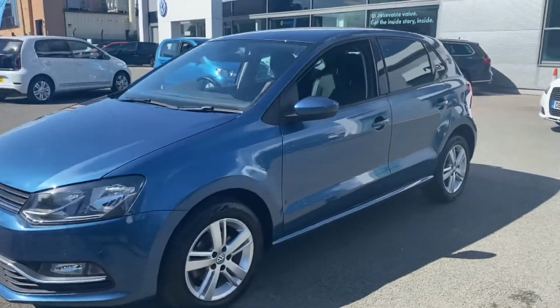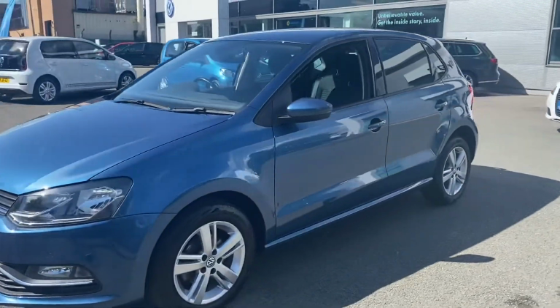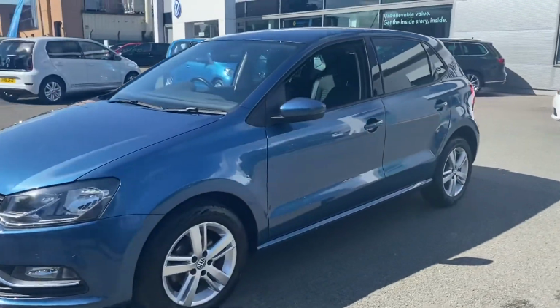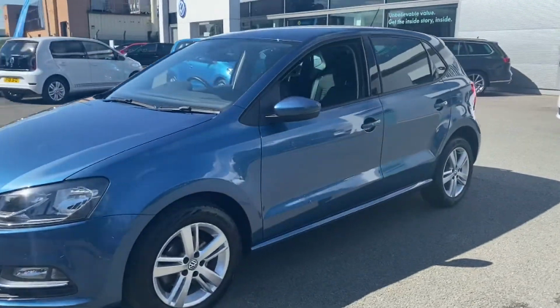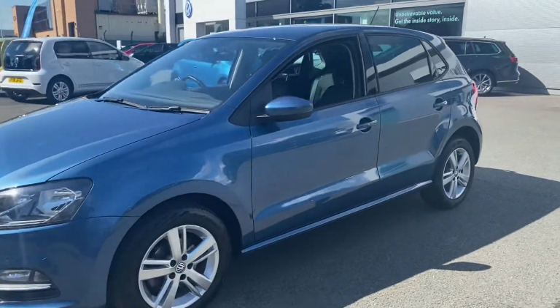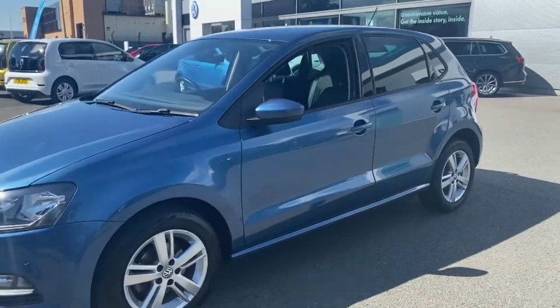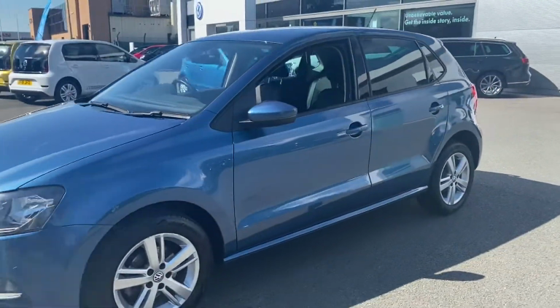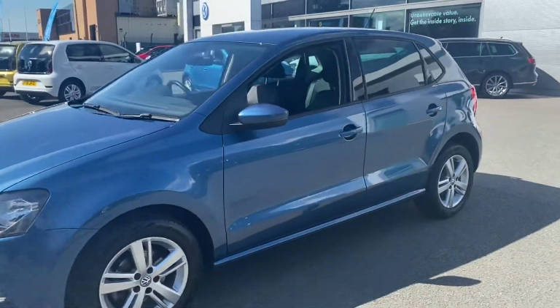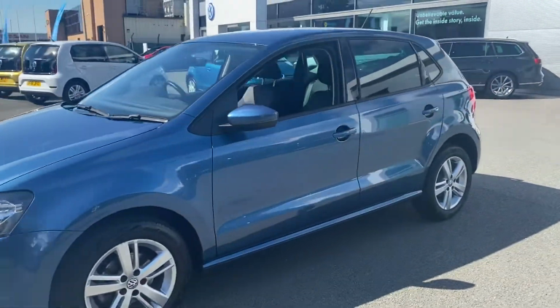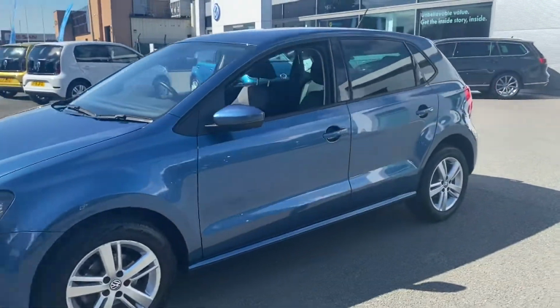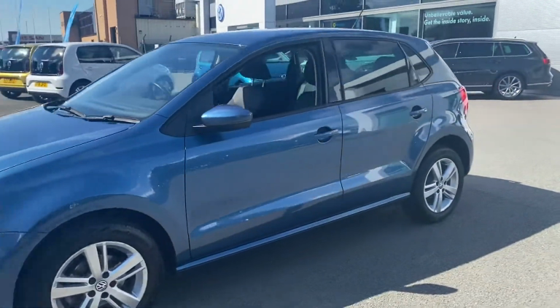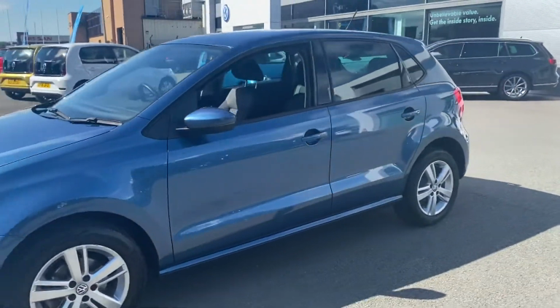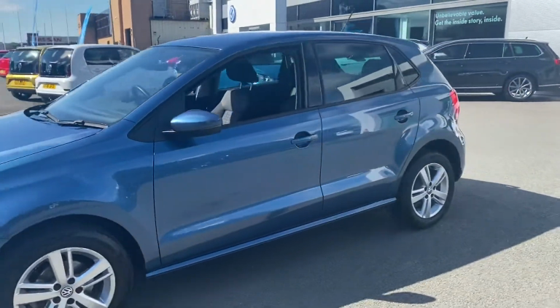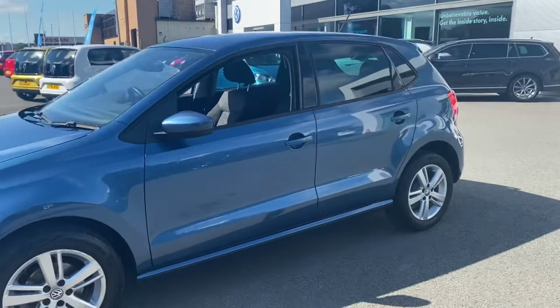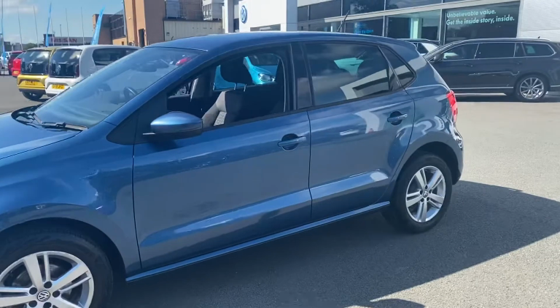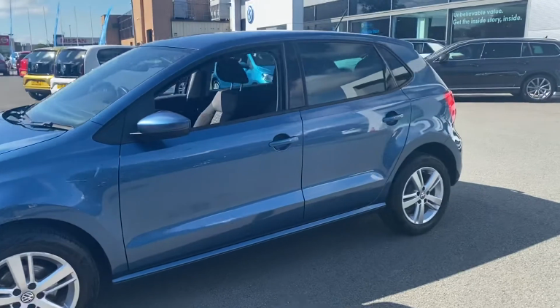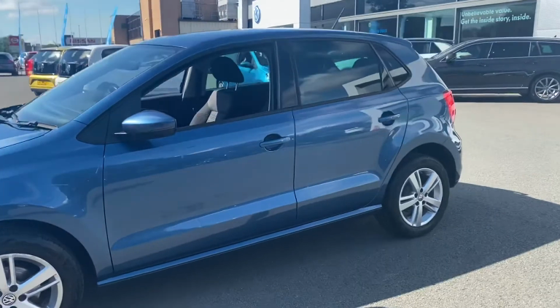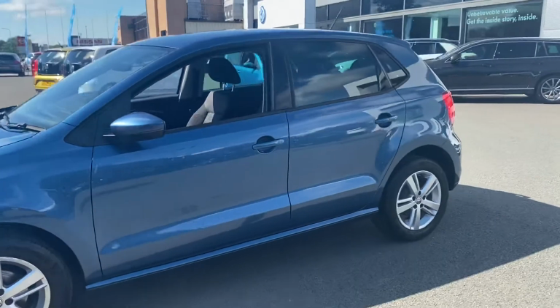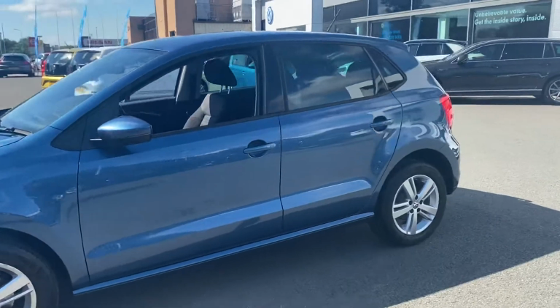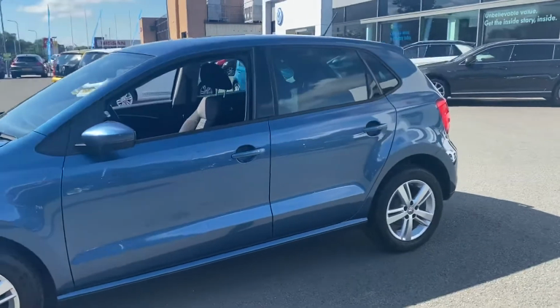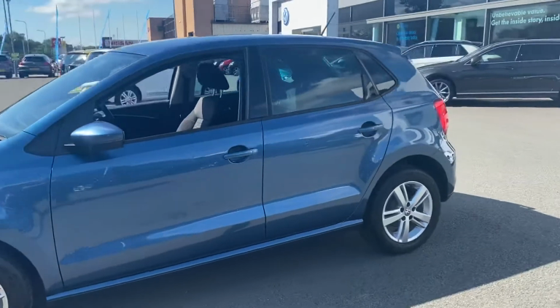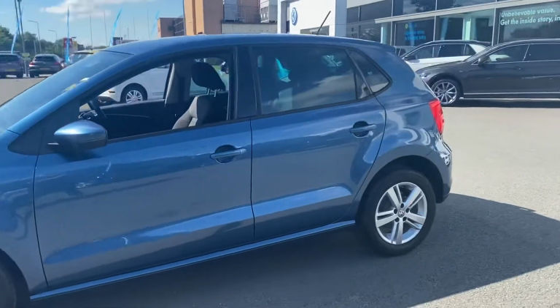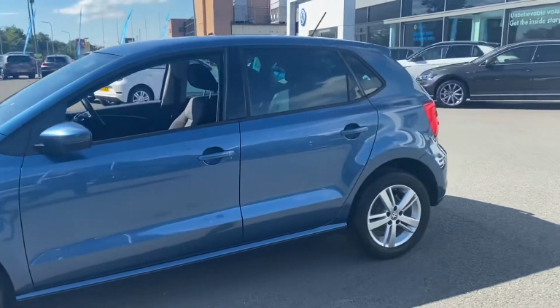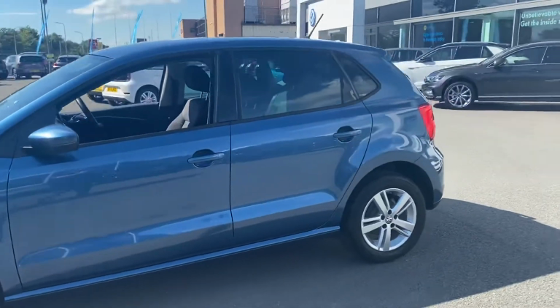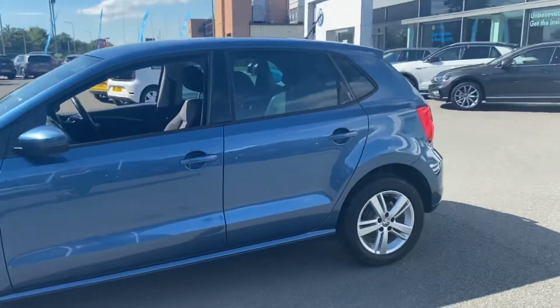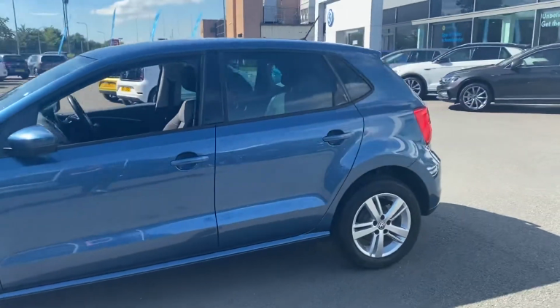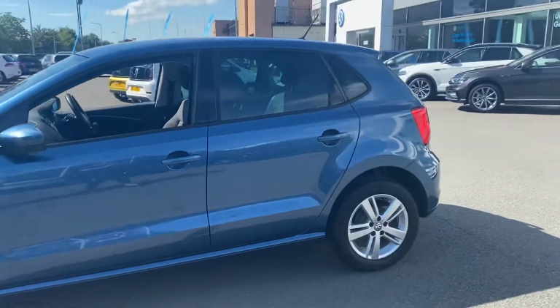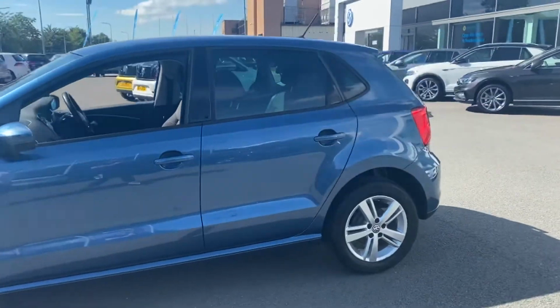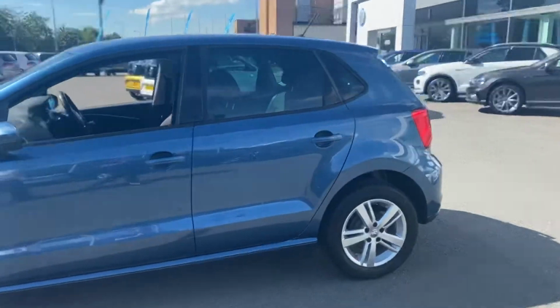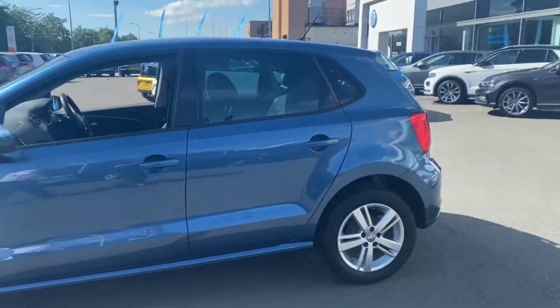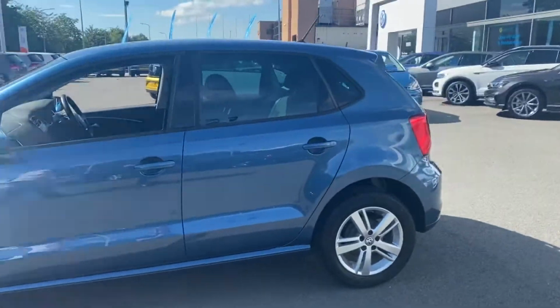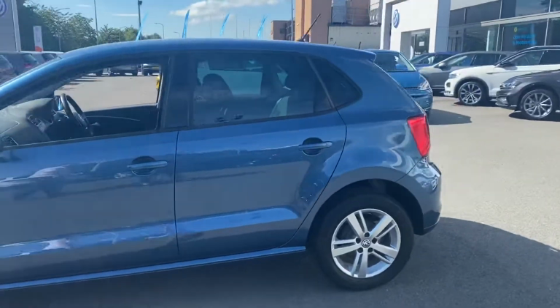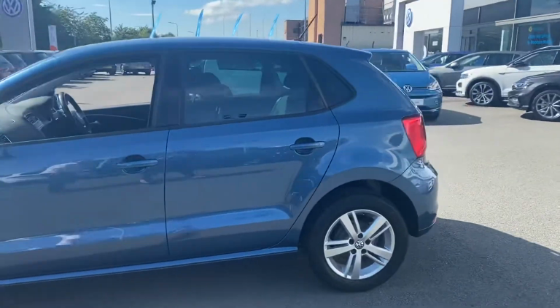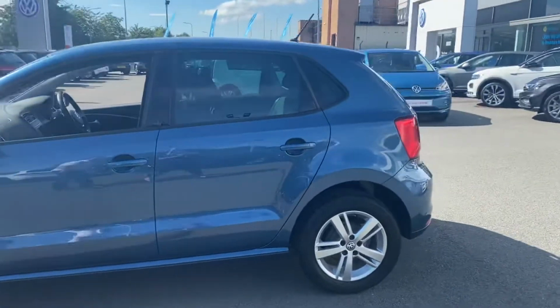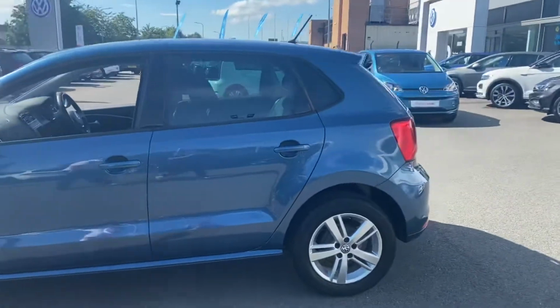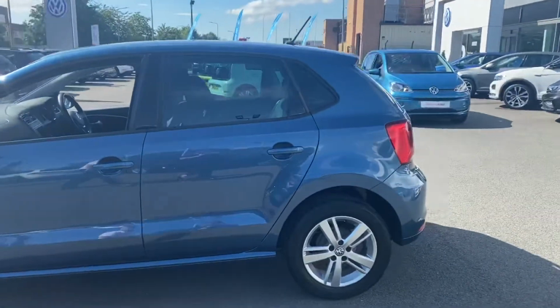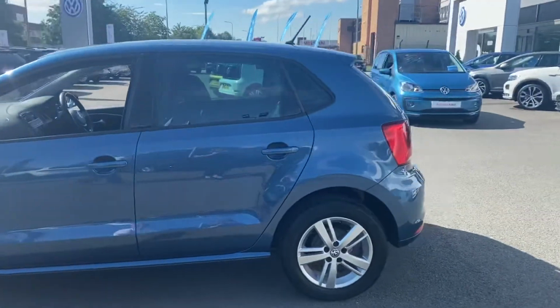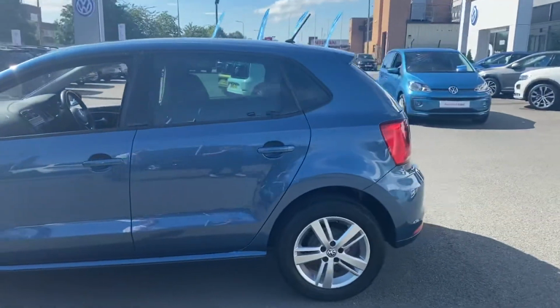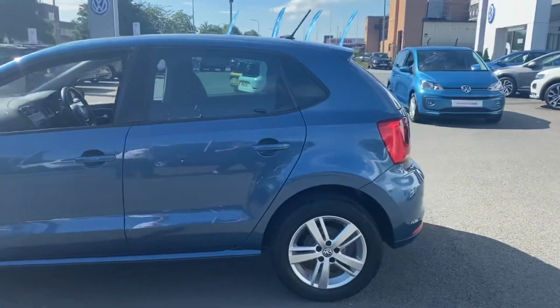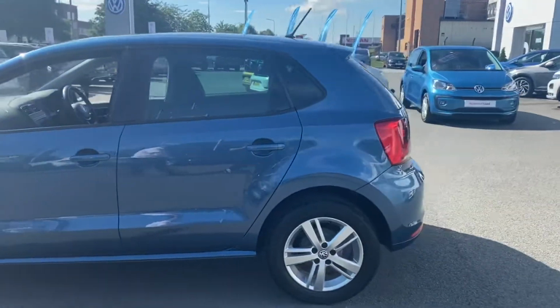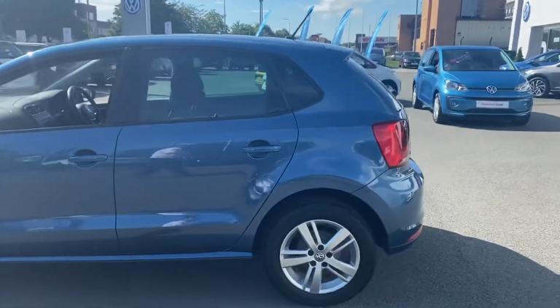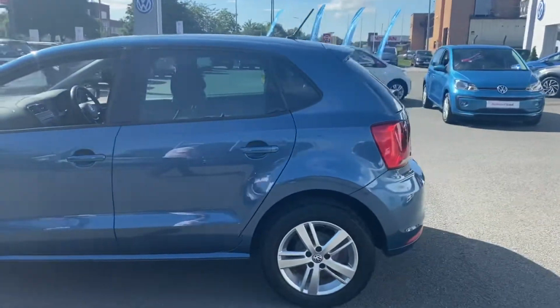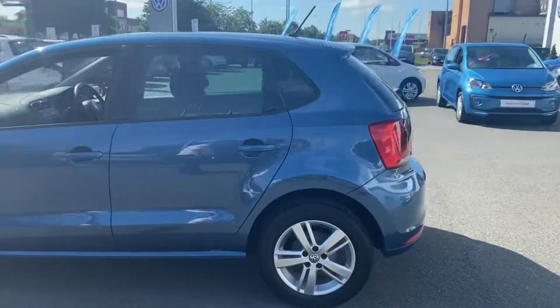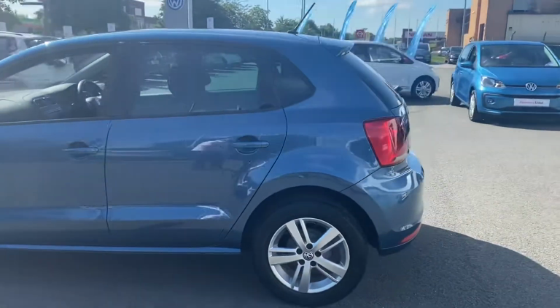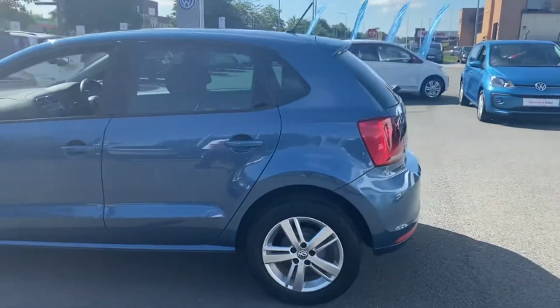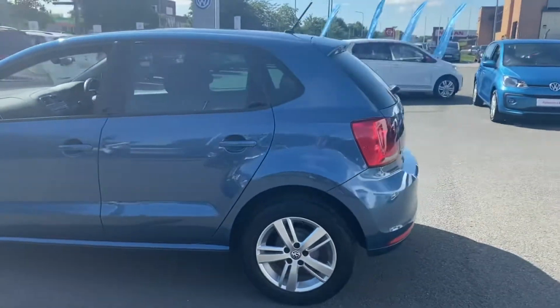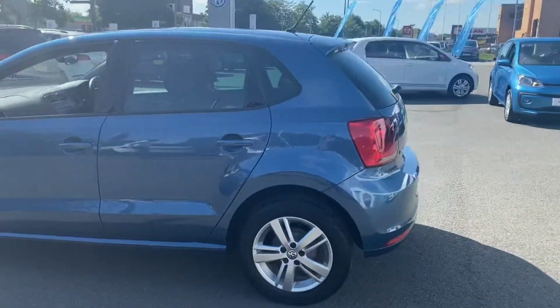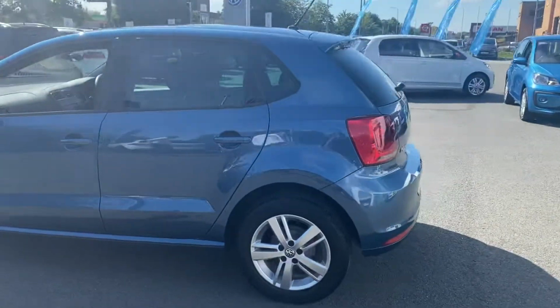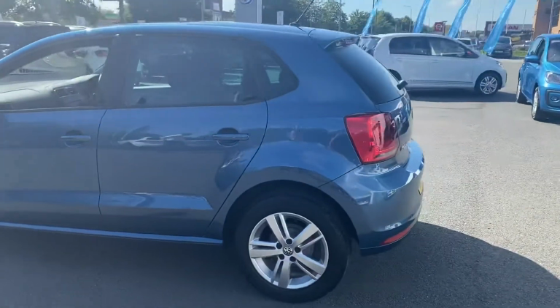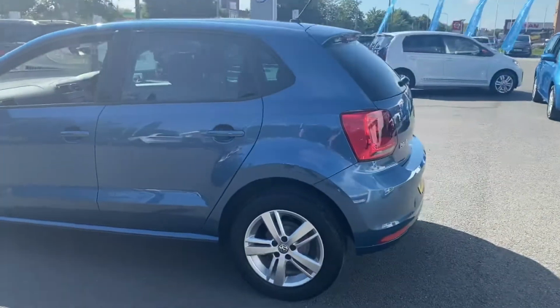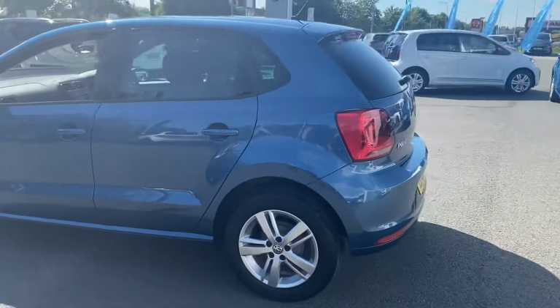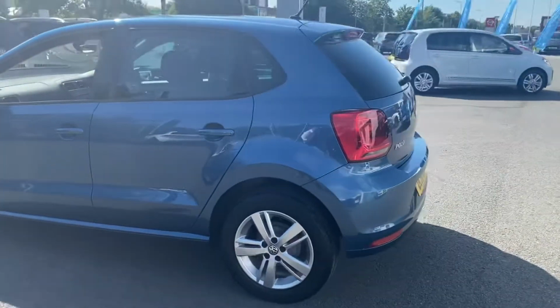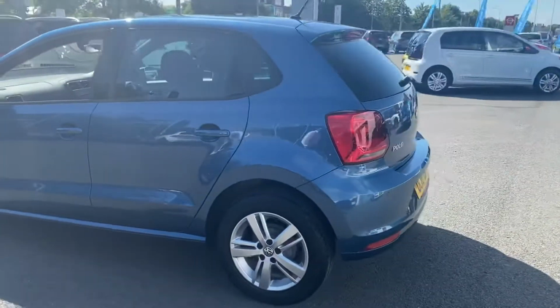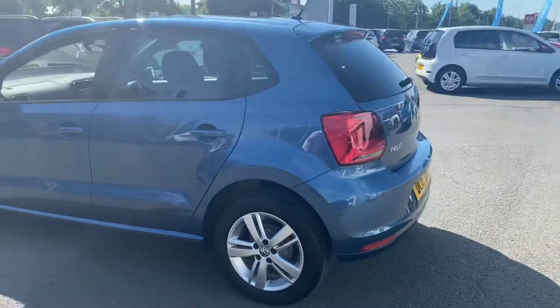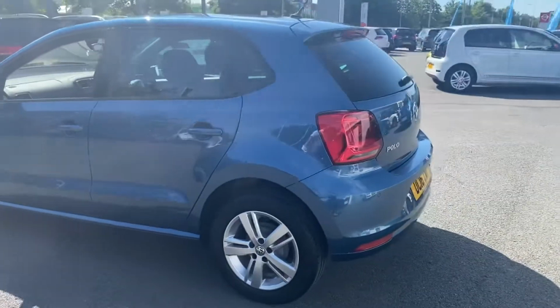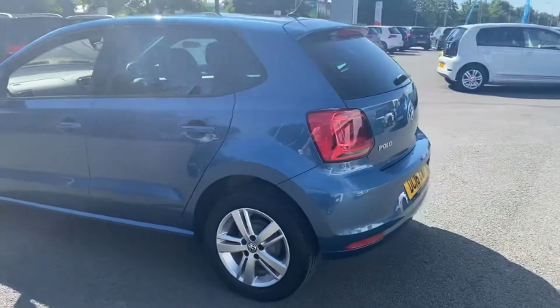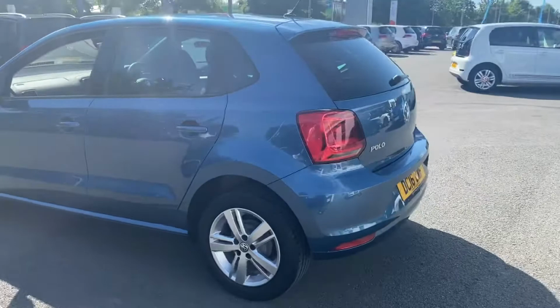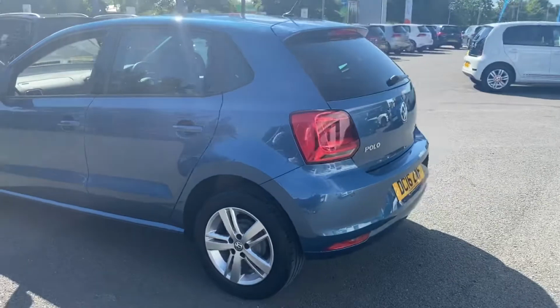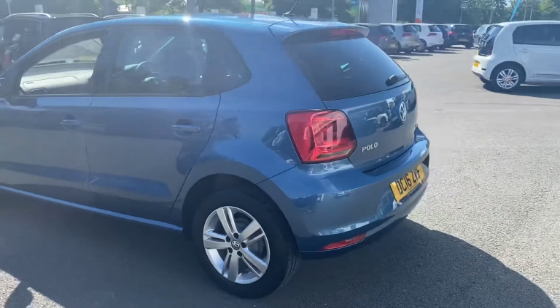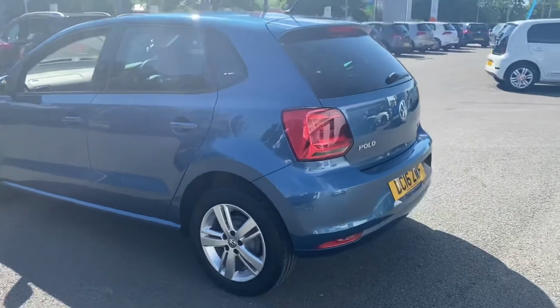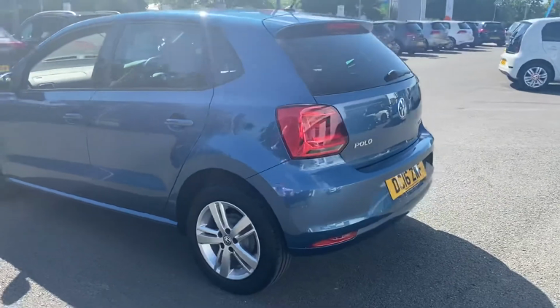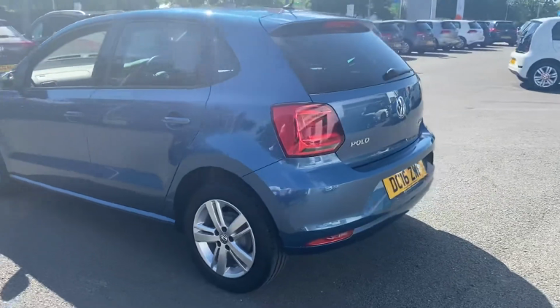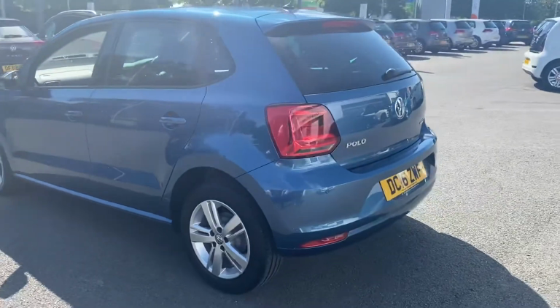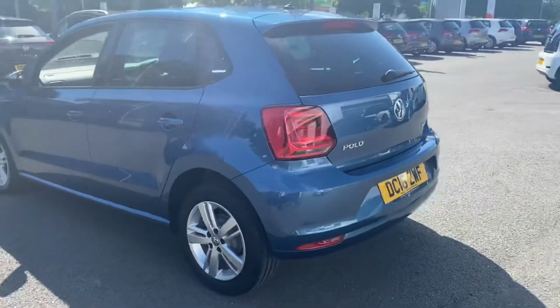Alloy wheels as standard, and as you can see, tinted rear glass as well, which is a nice thing on a Polo these days. There's the rear parking sensors there too.